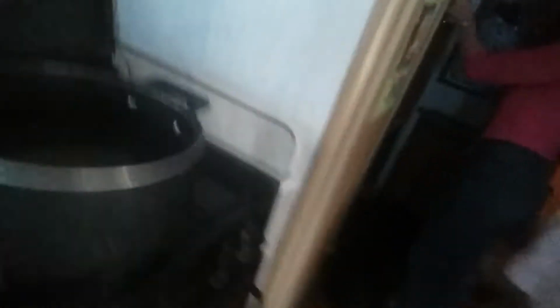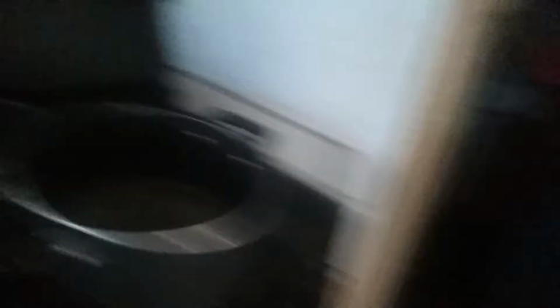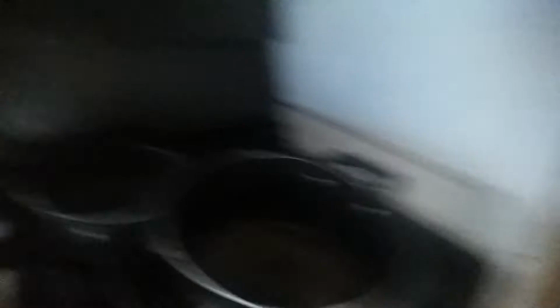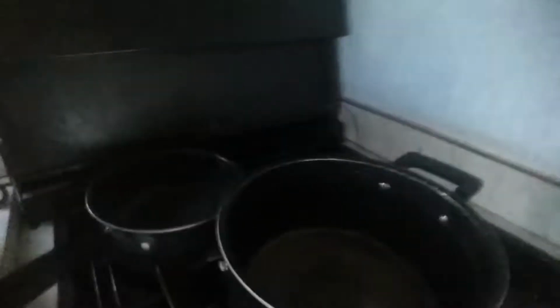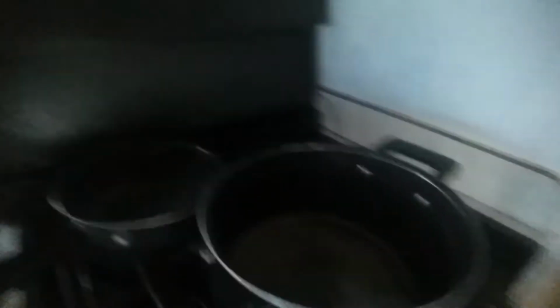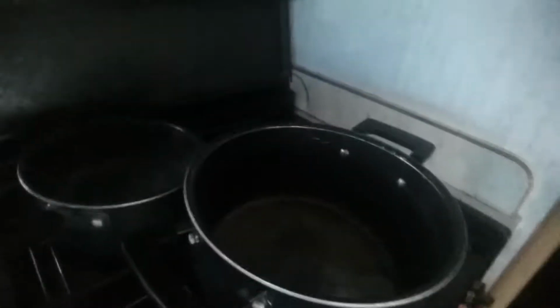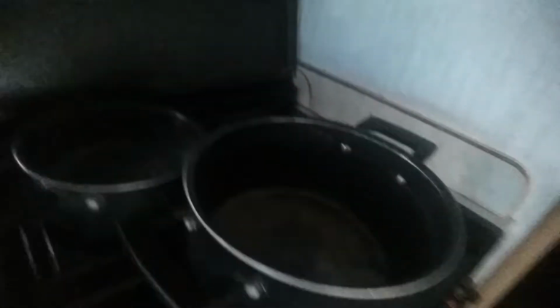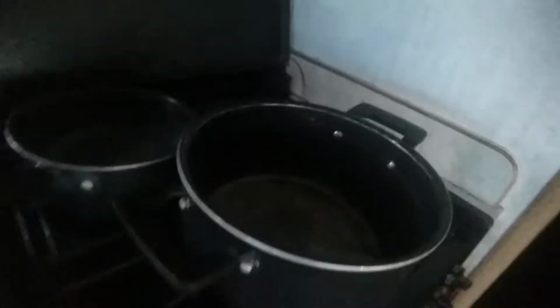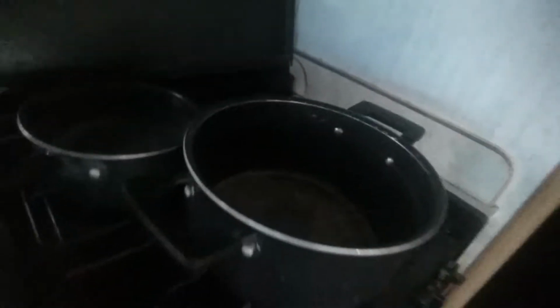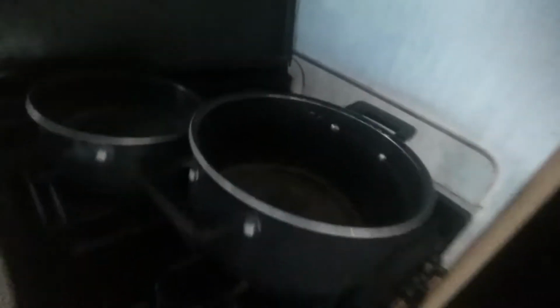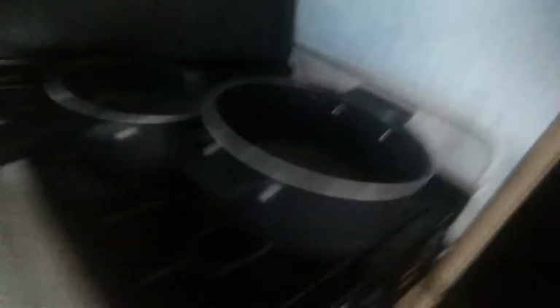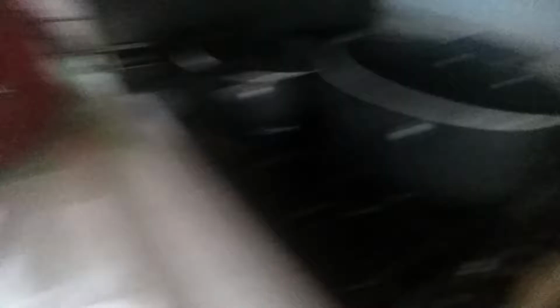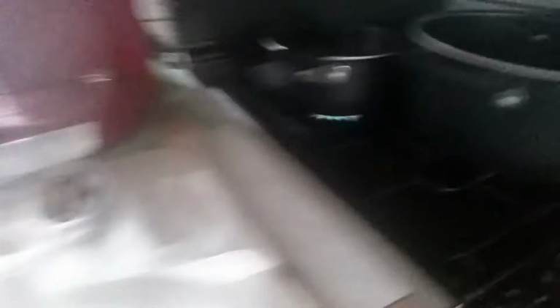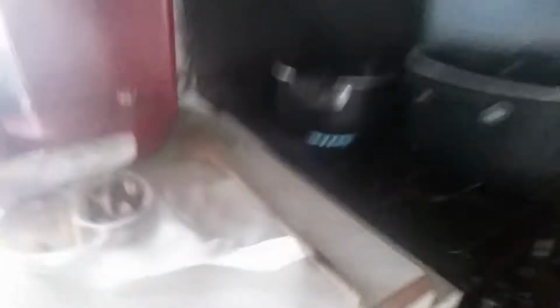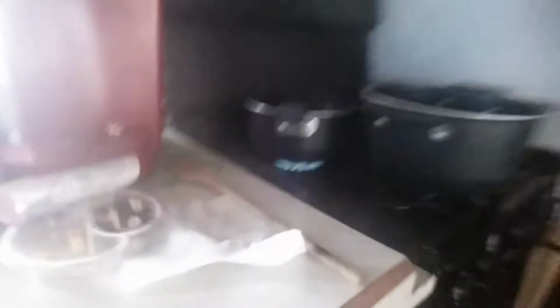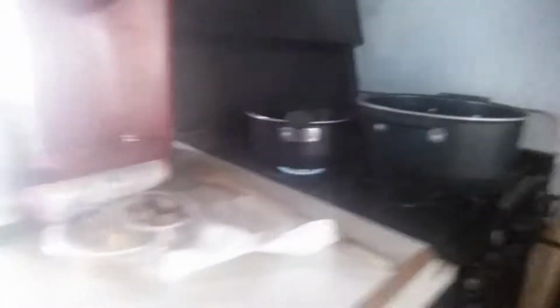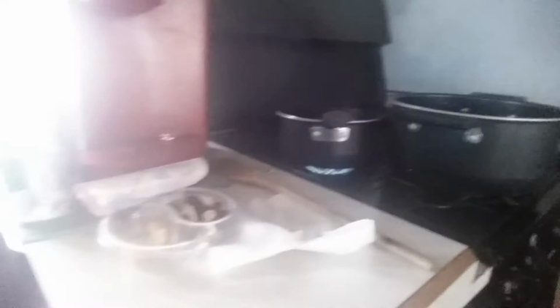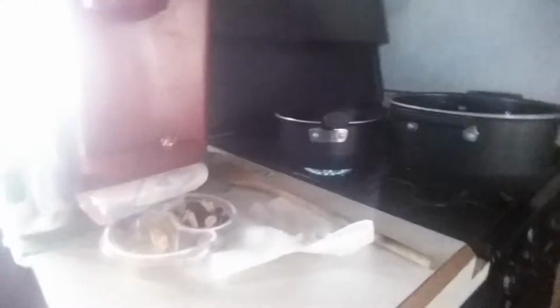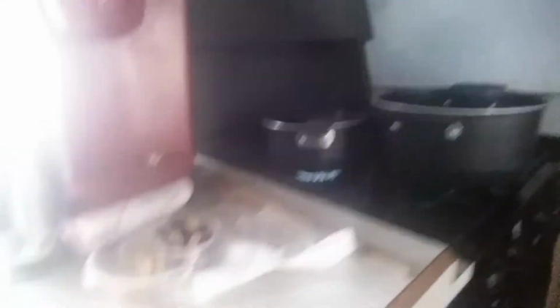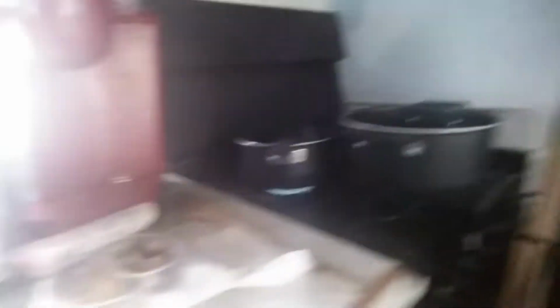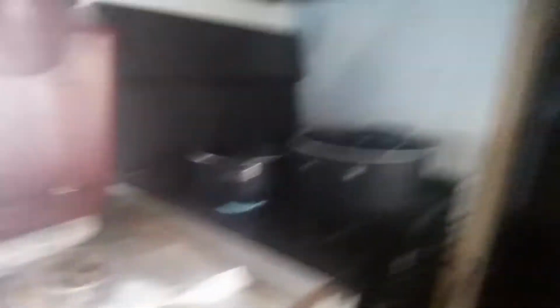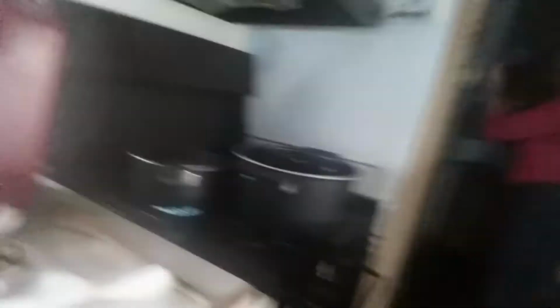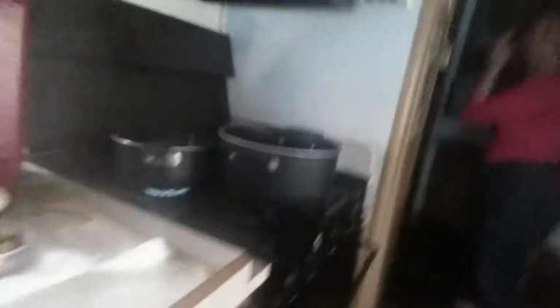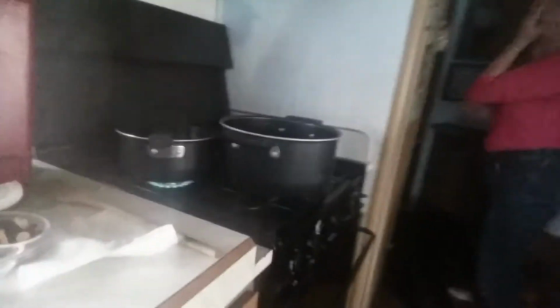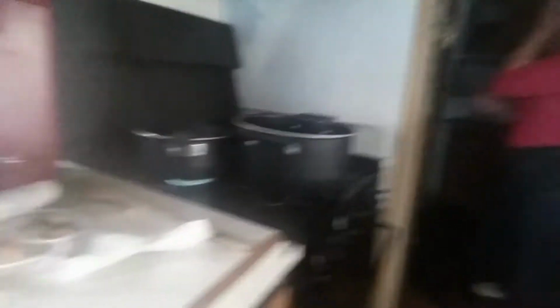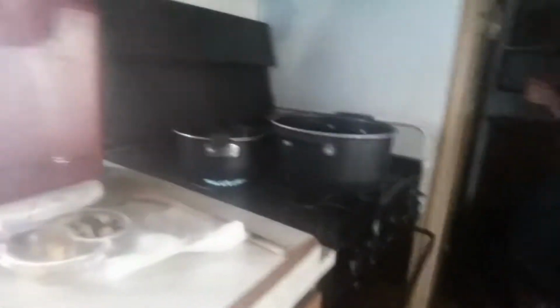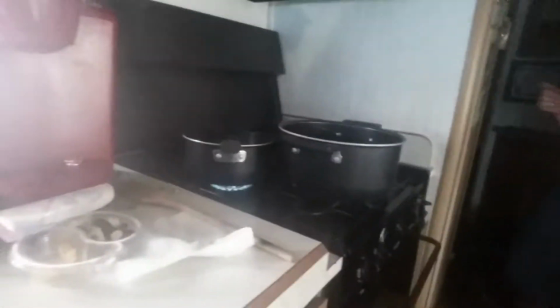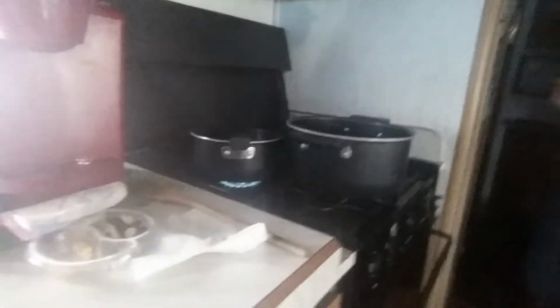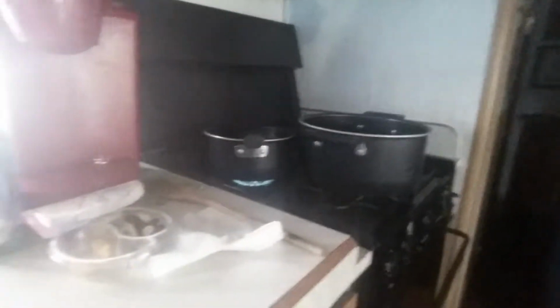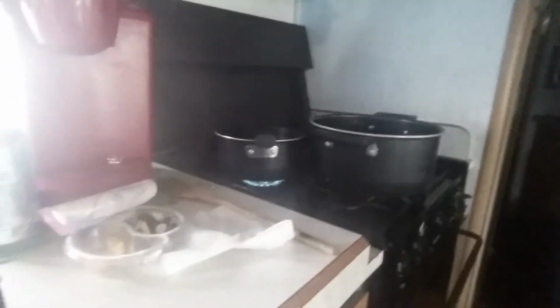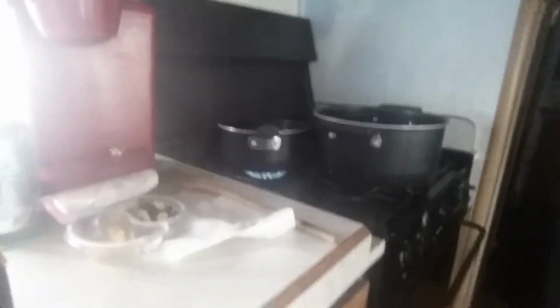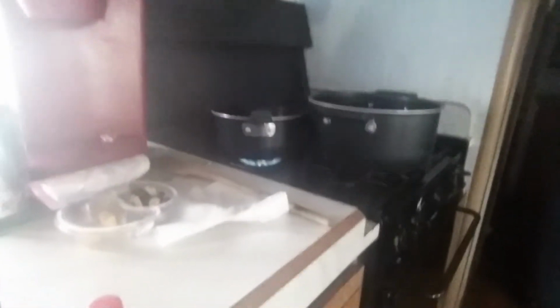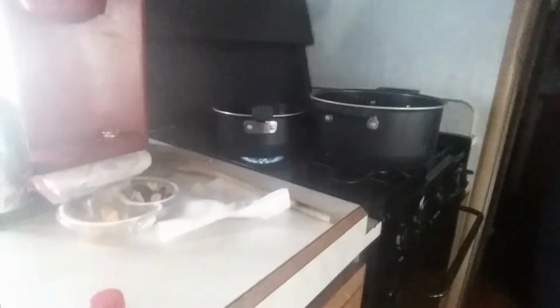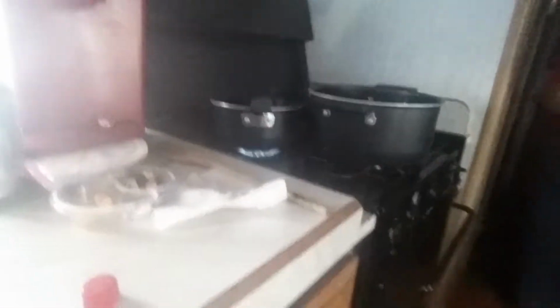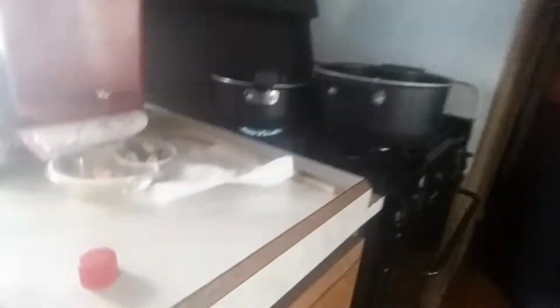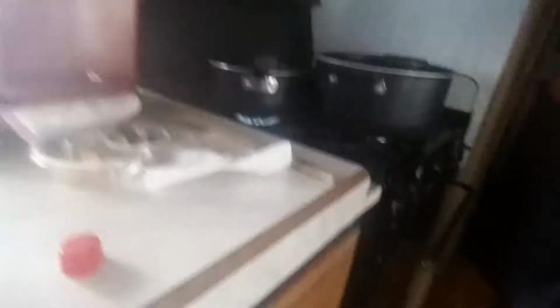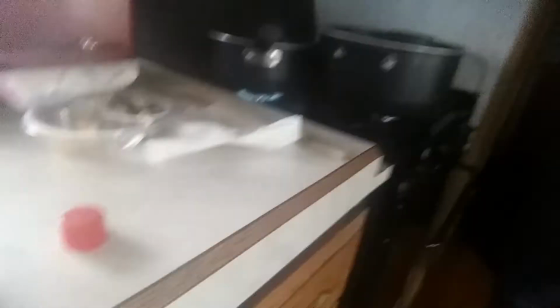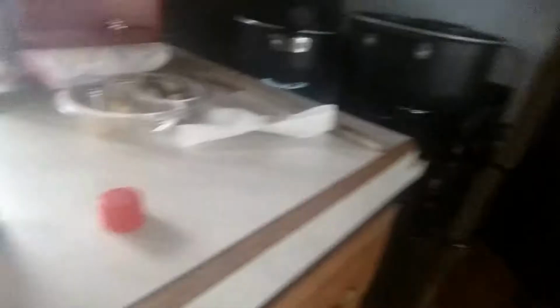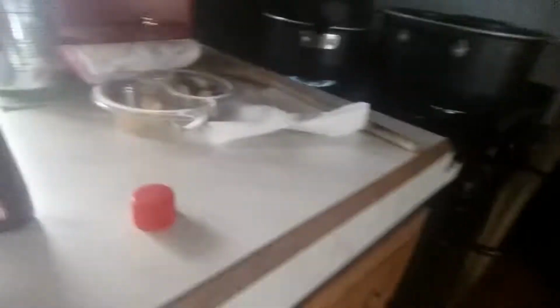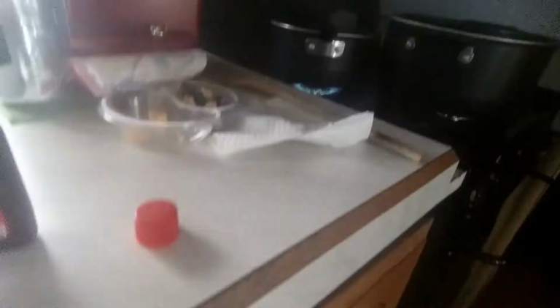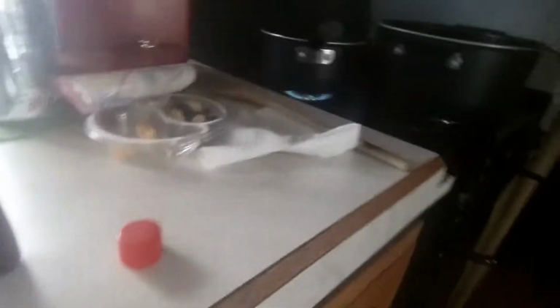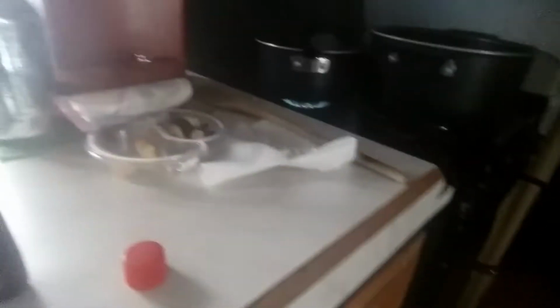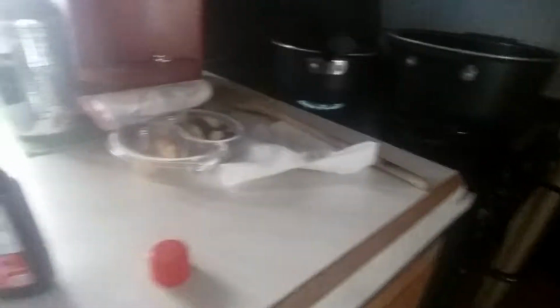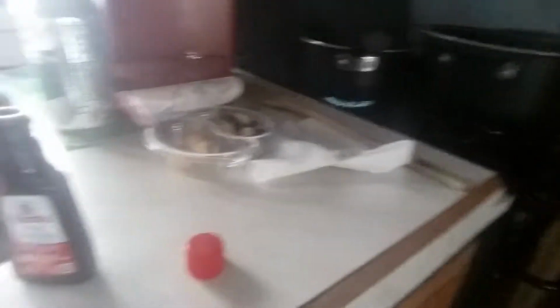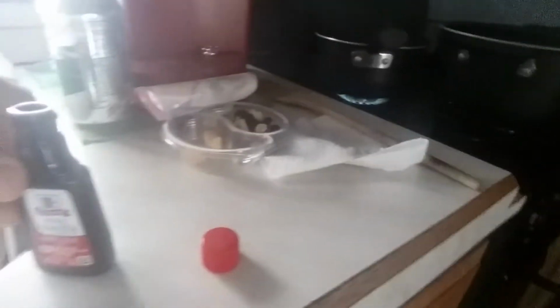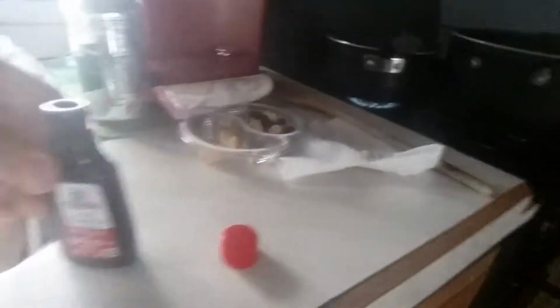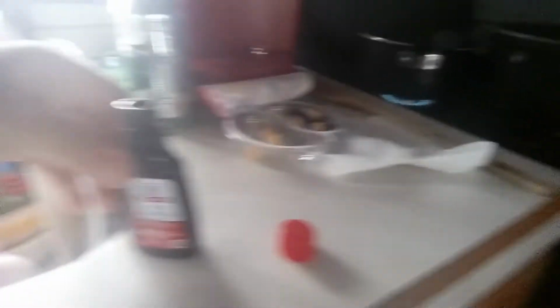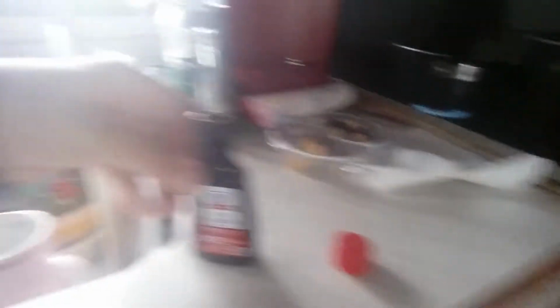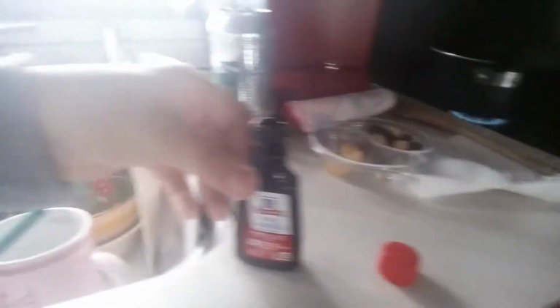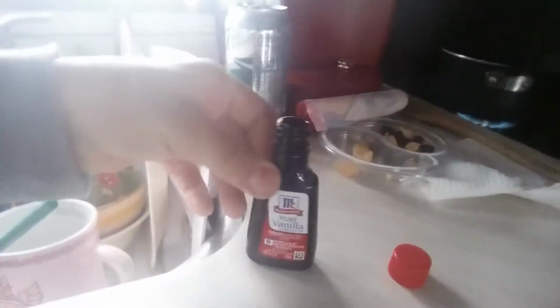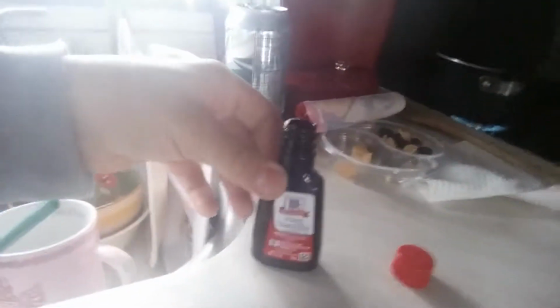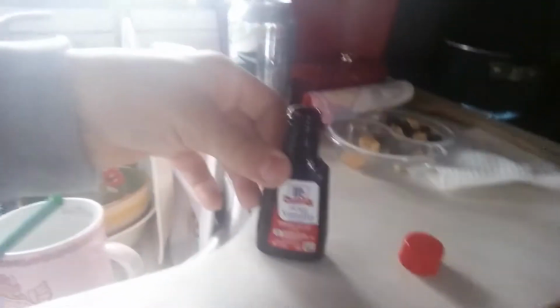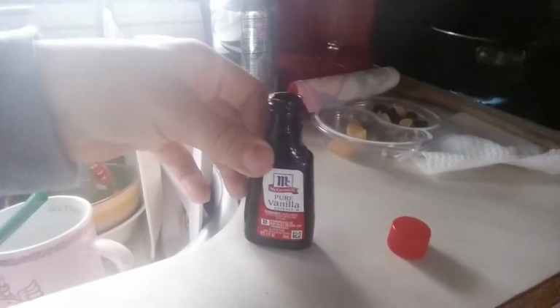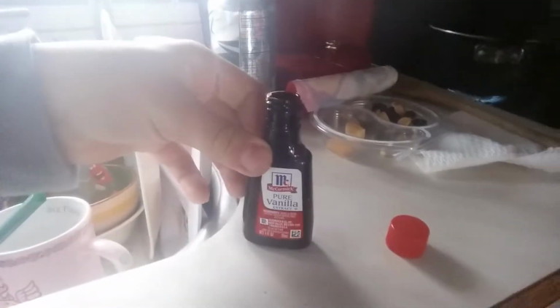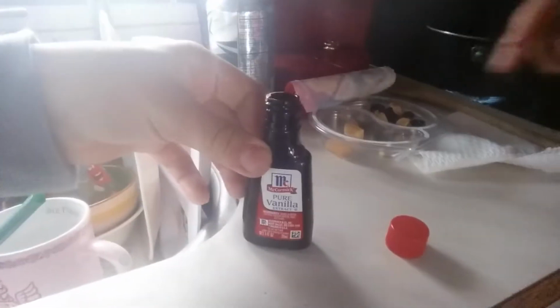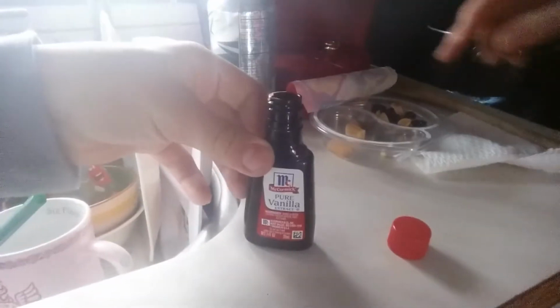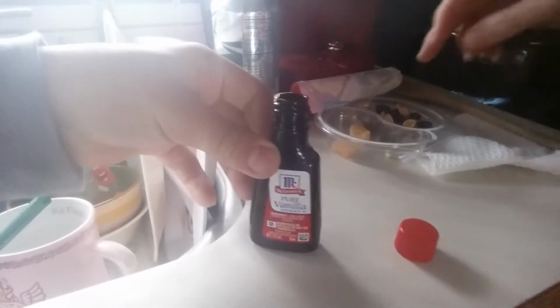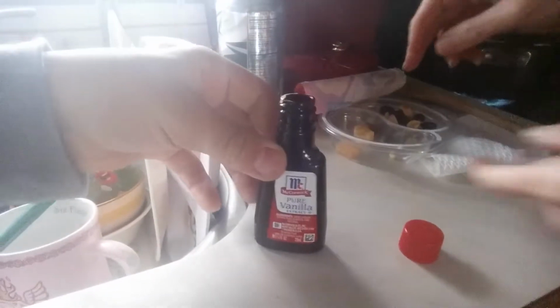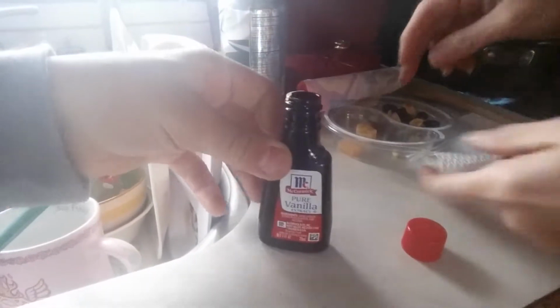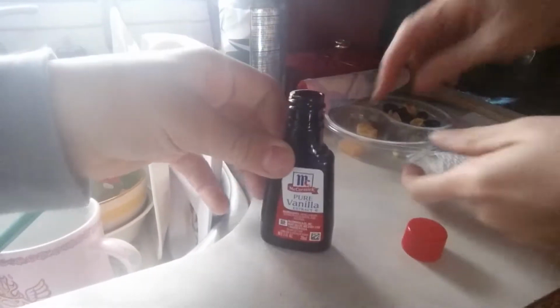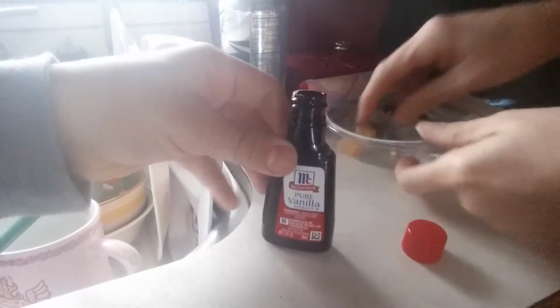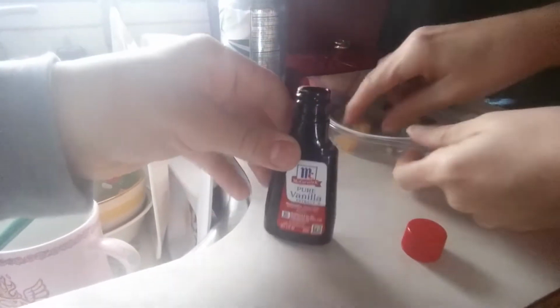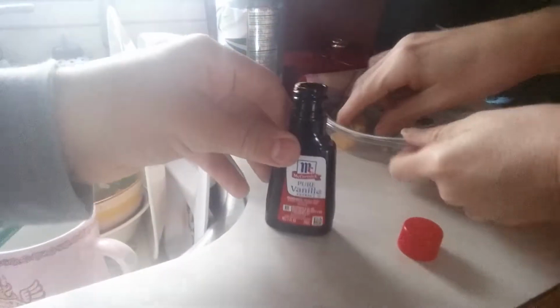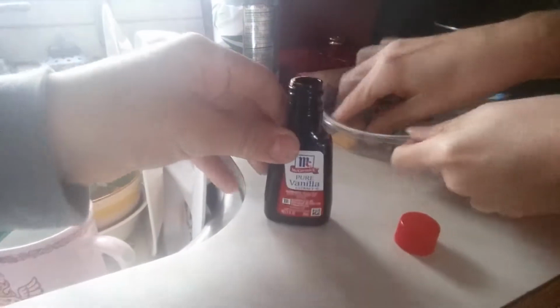Pour in some water. And also, we will be using pure vanilla extract, as you can see.